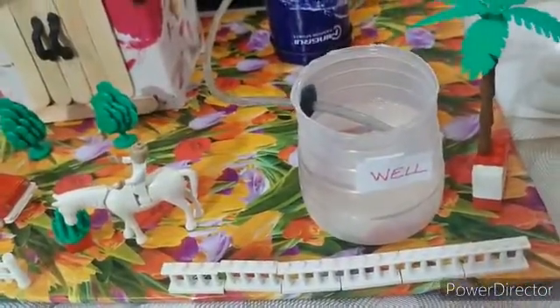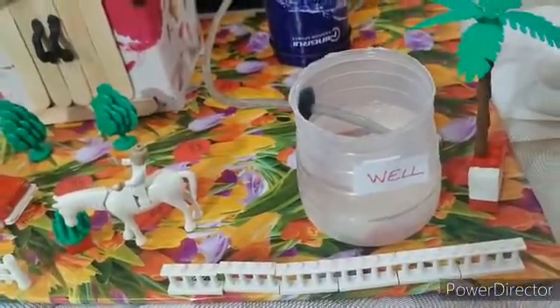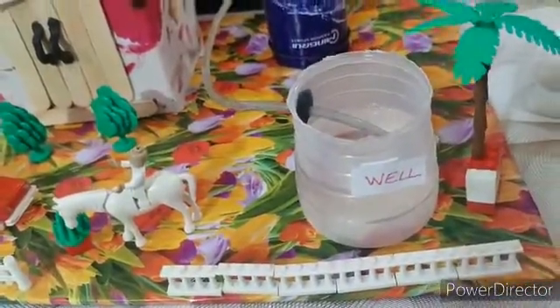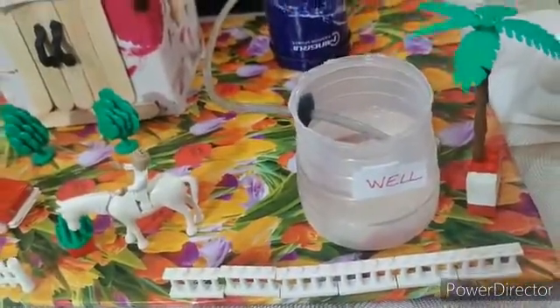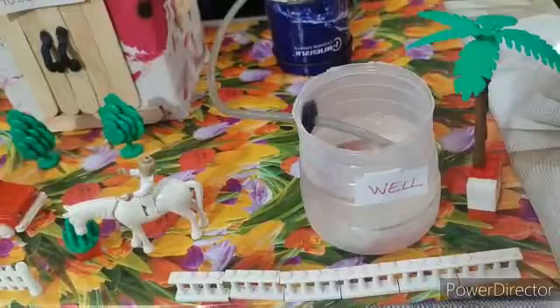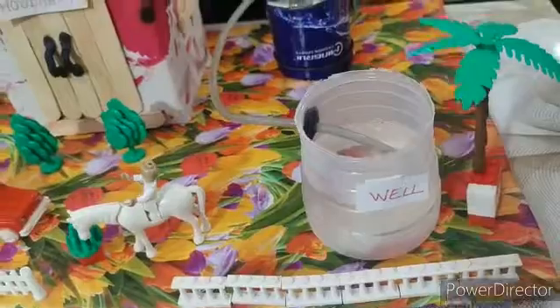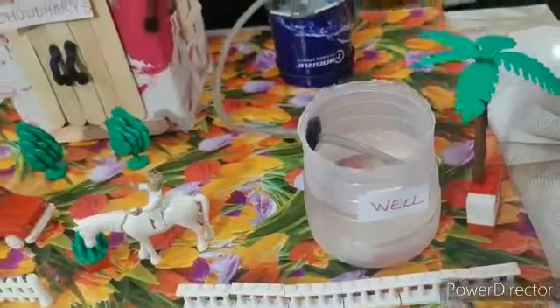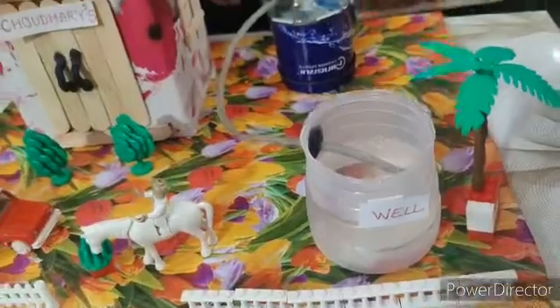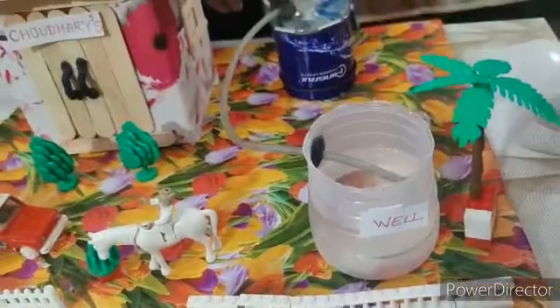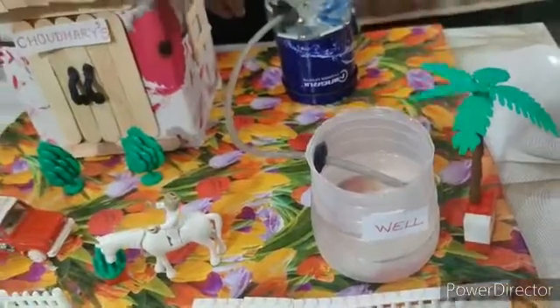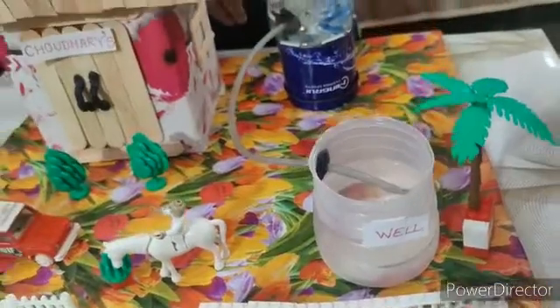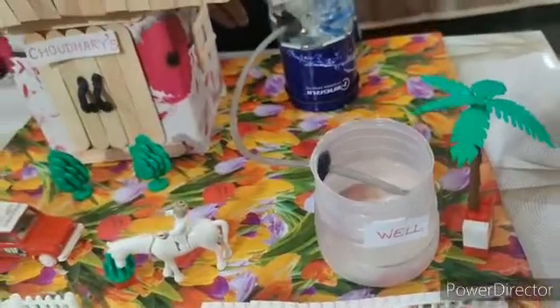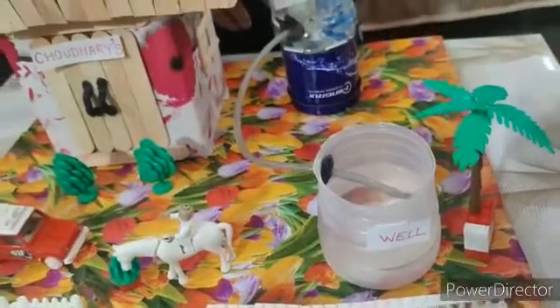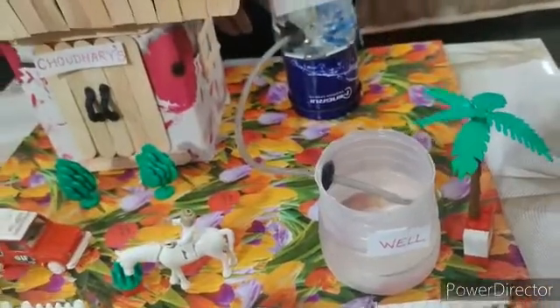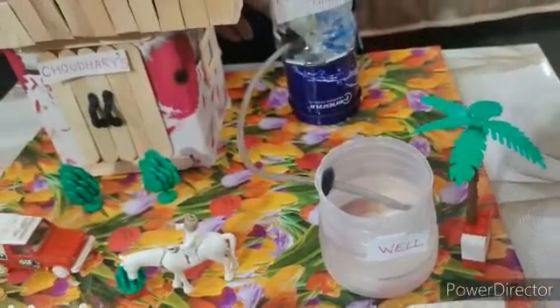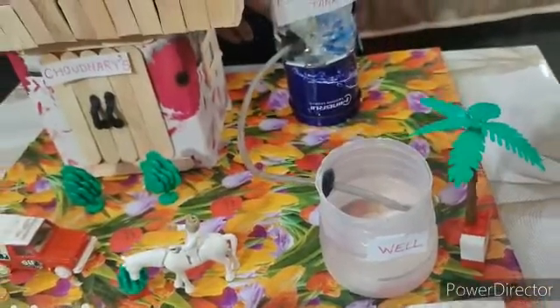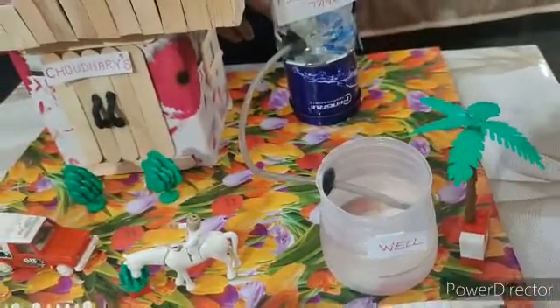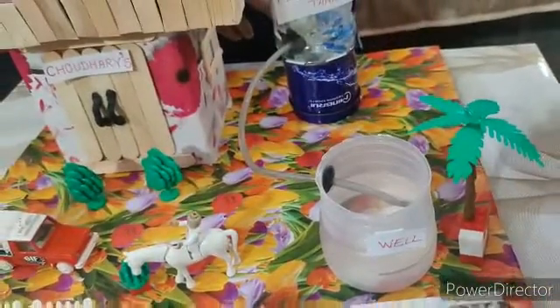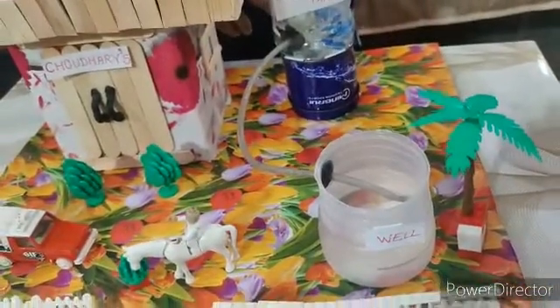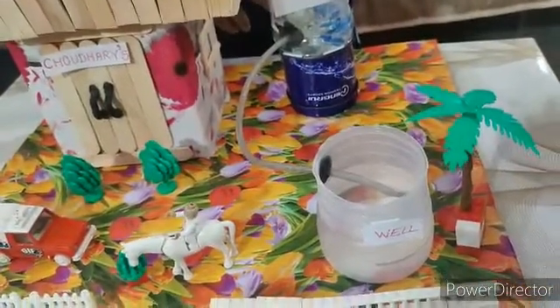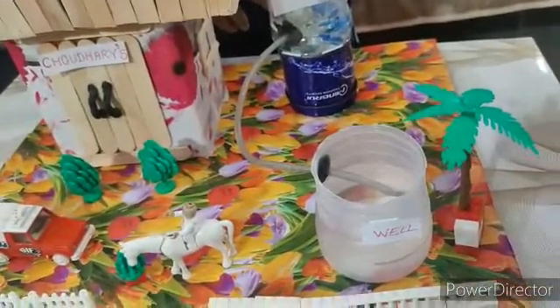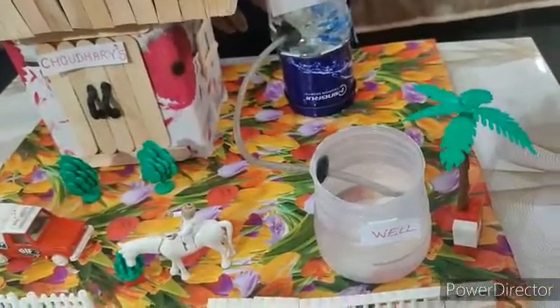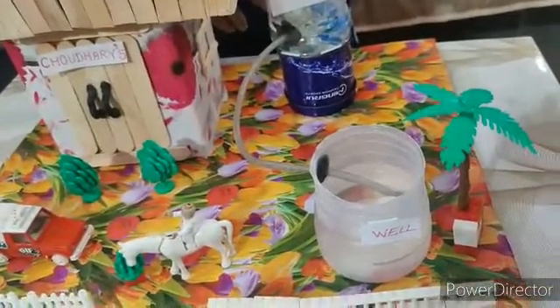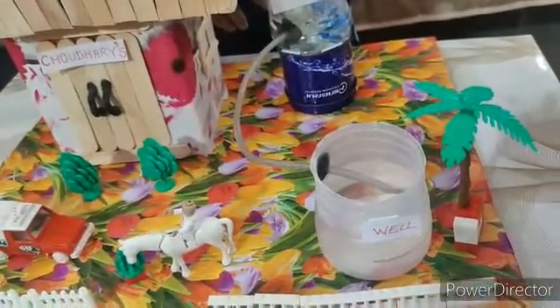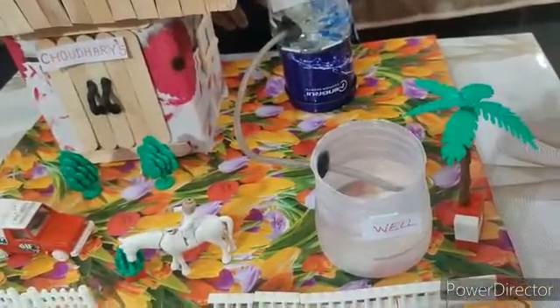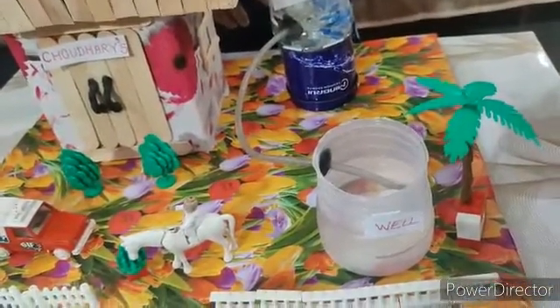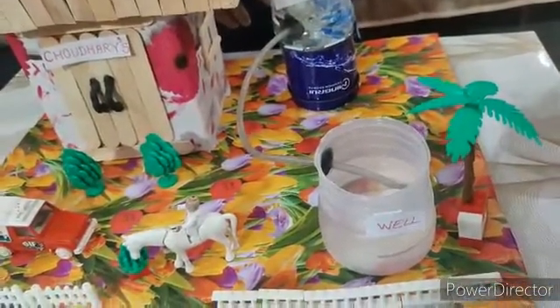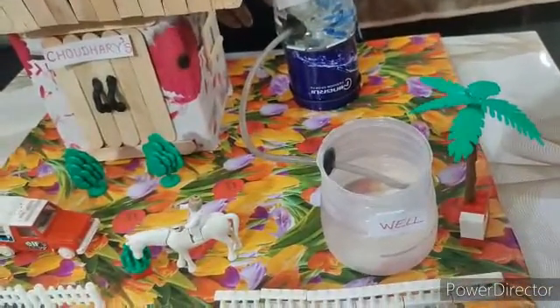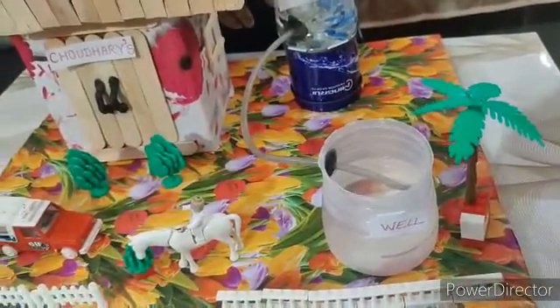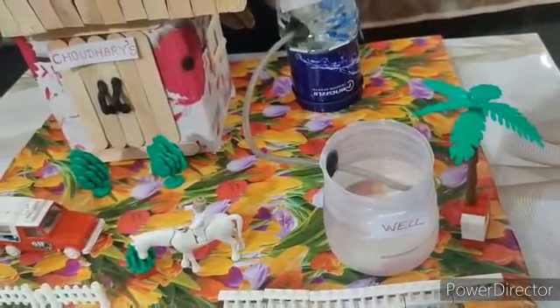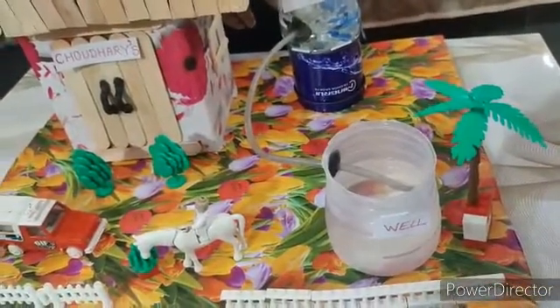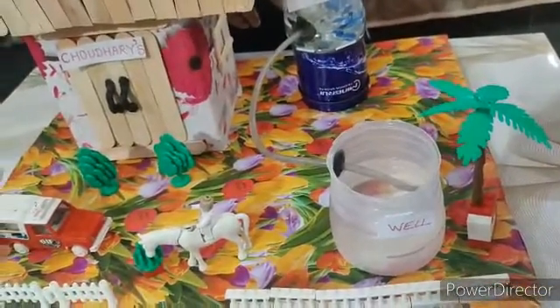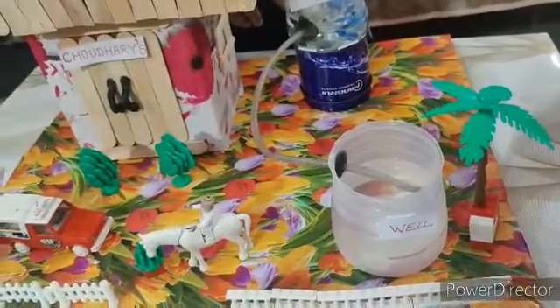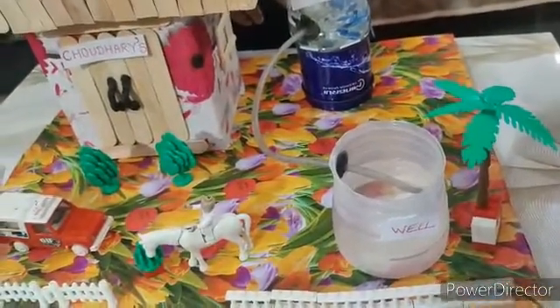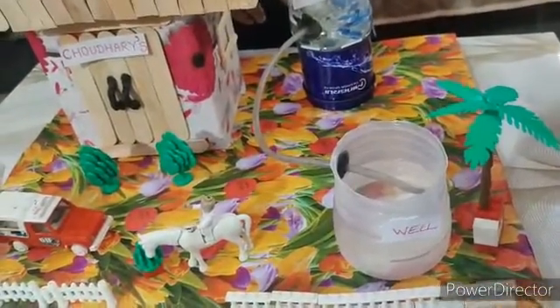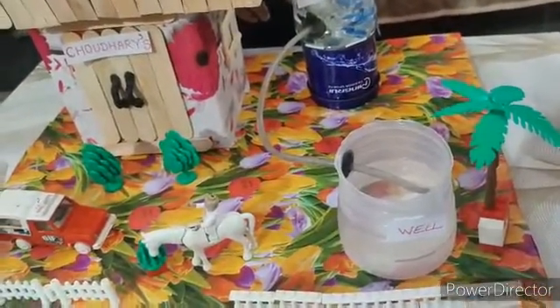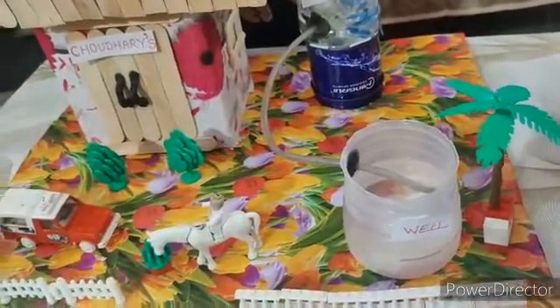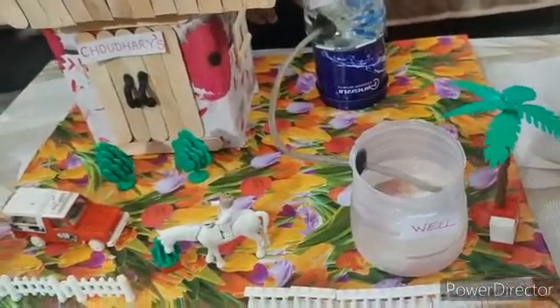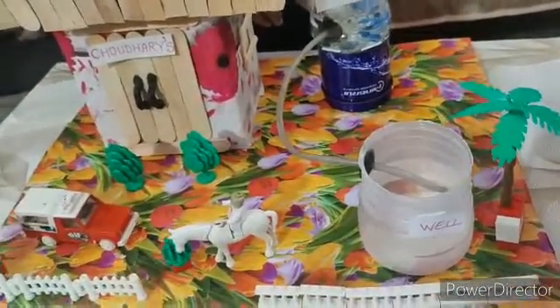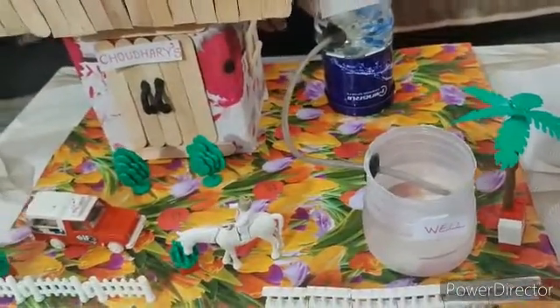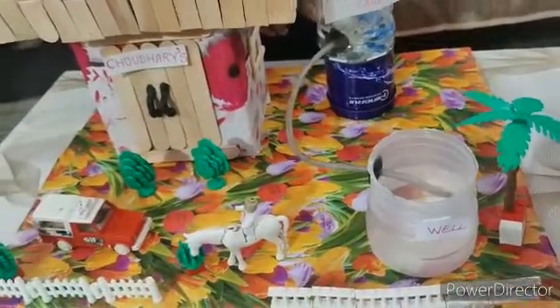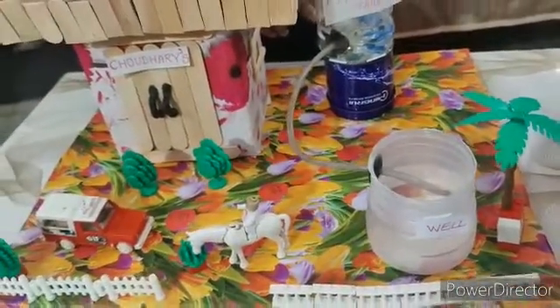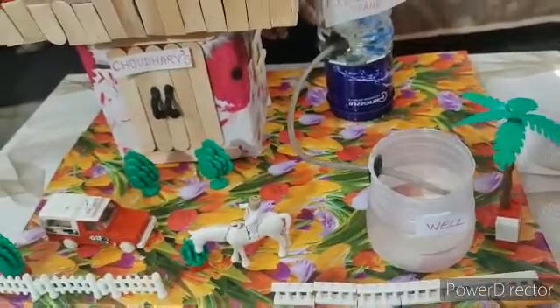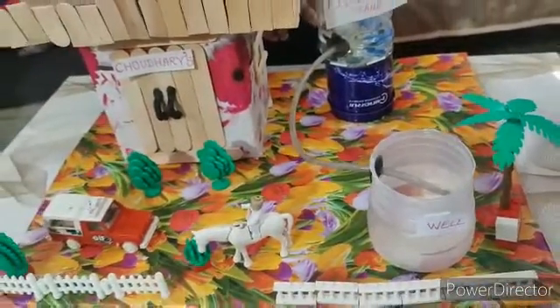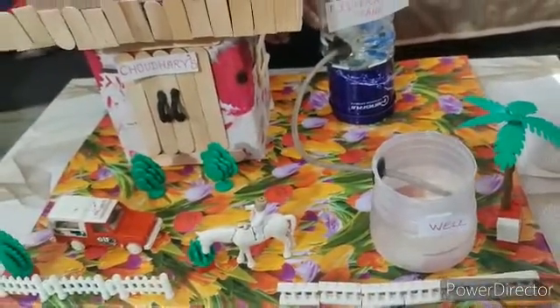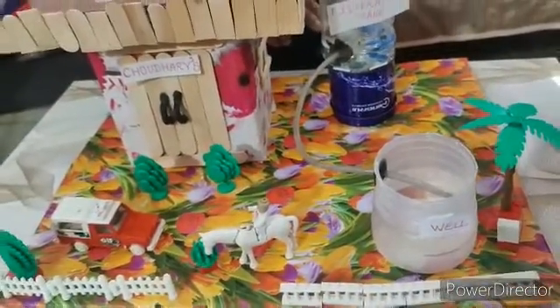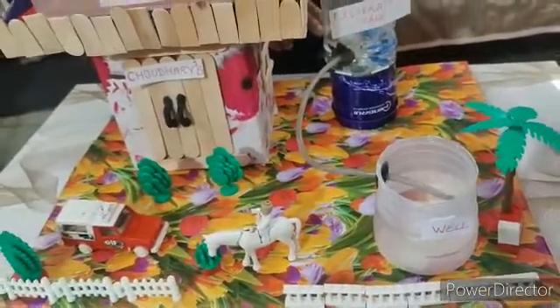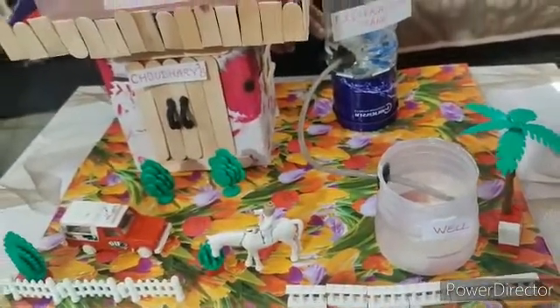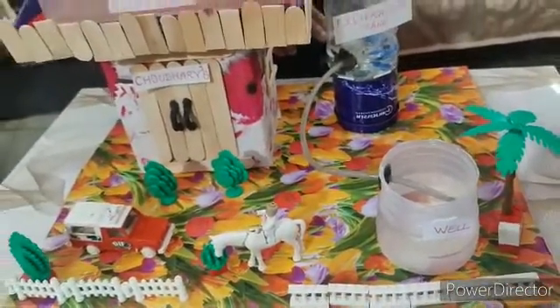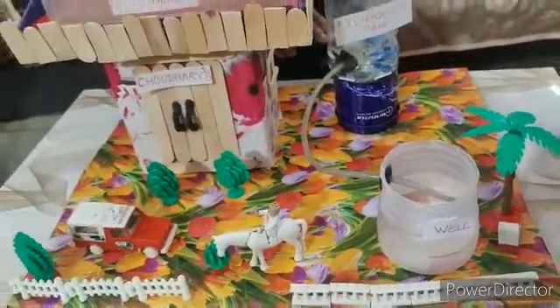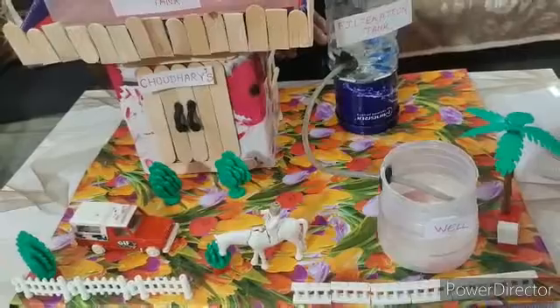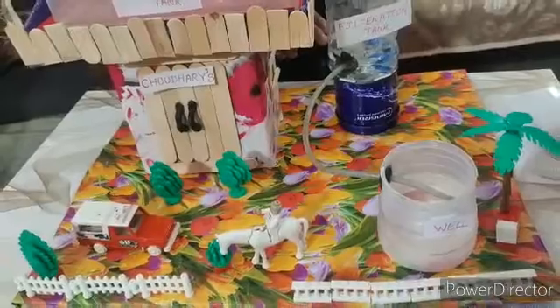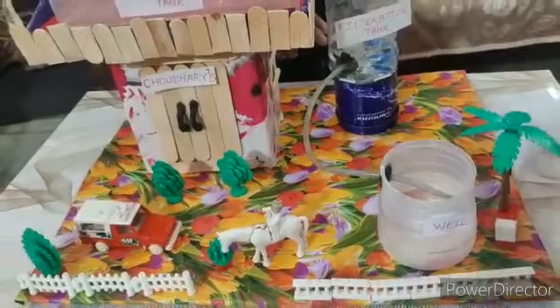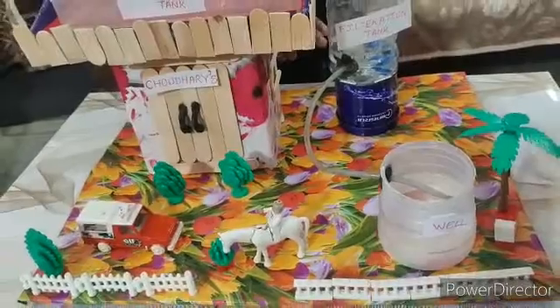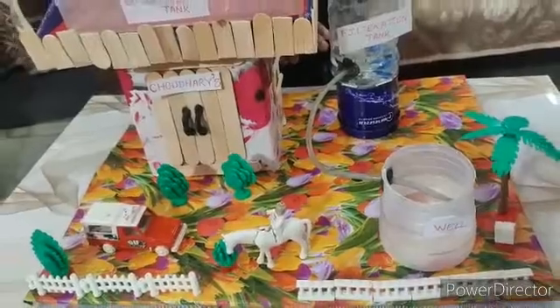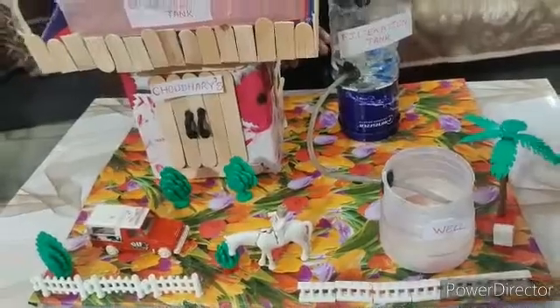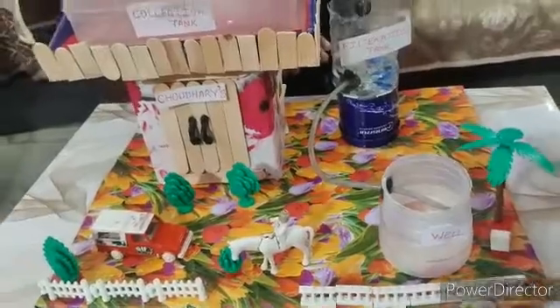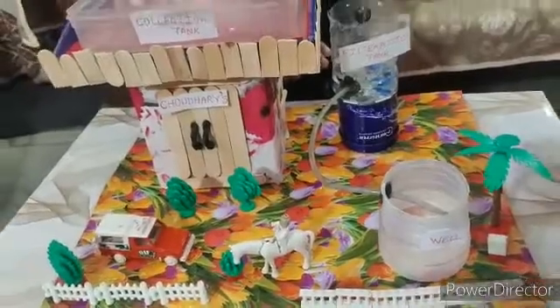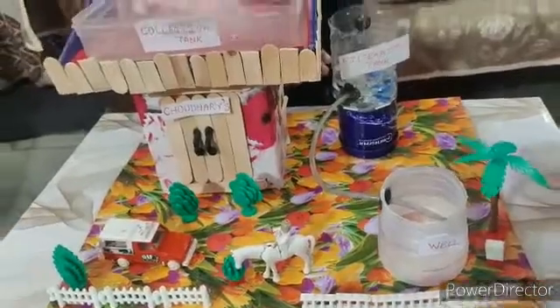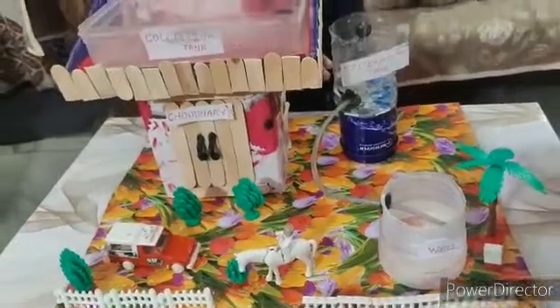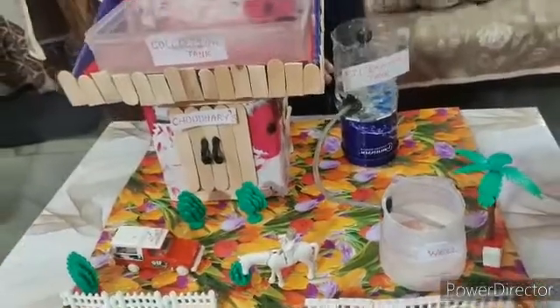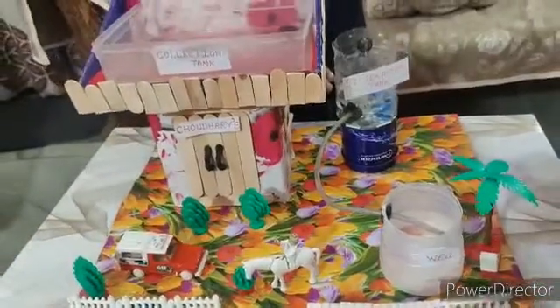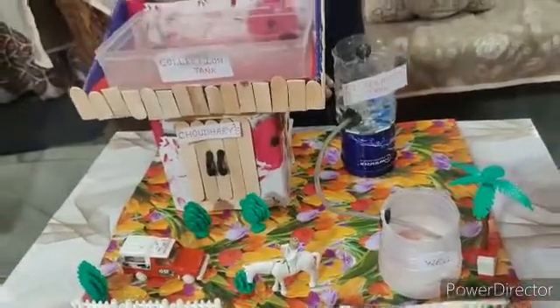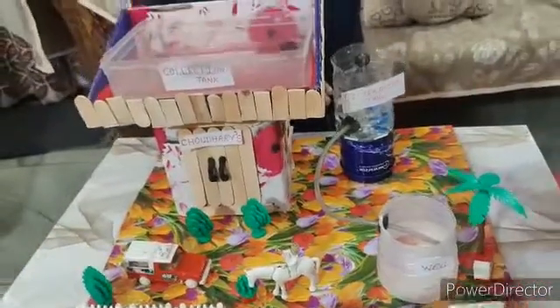After filtration, the water will go to the well. Now, whenever the rain stops, the person can use the rainwater.